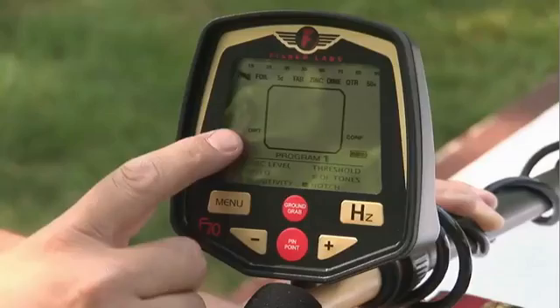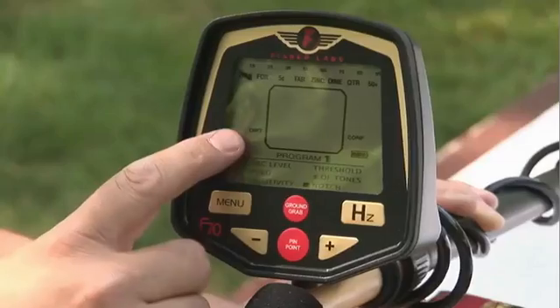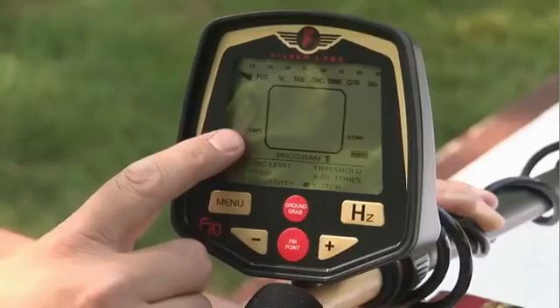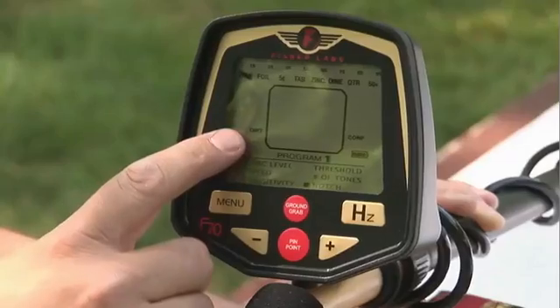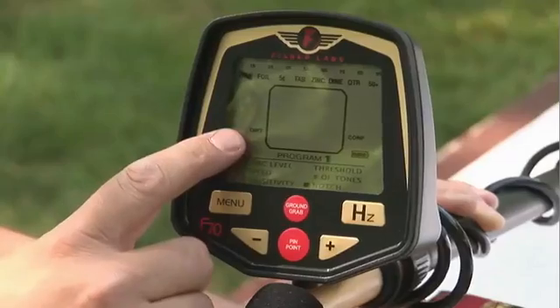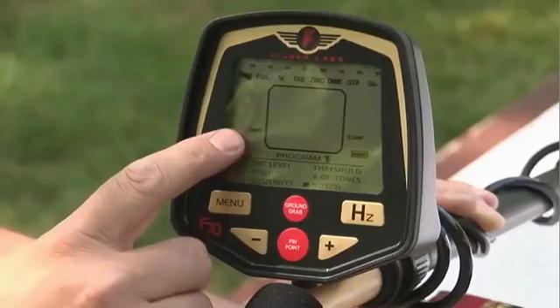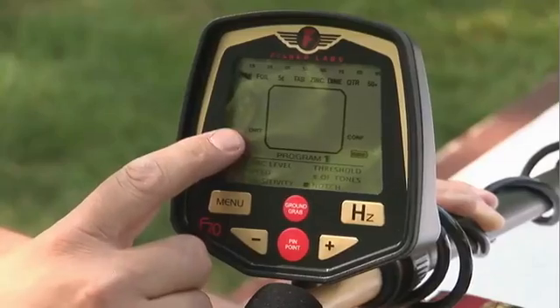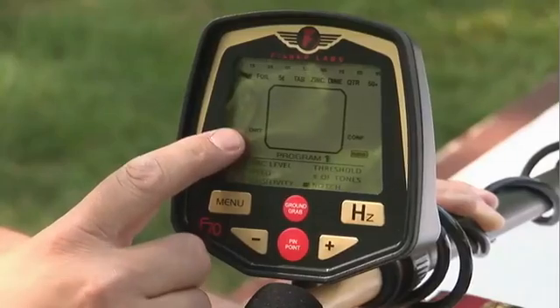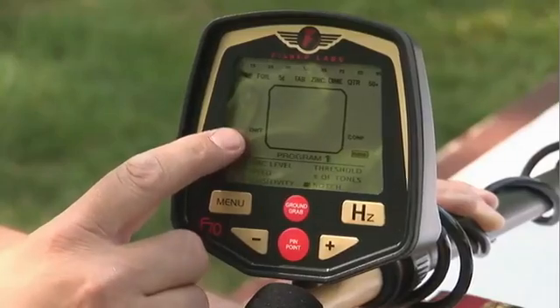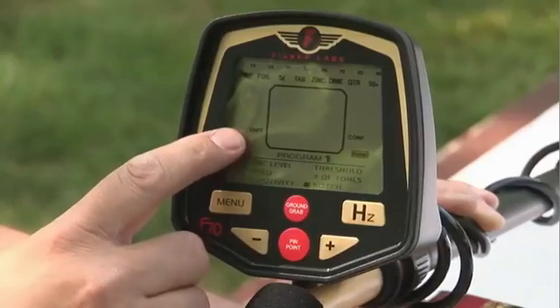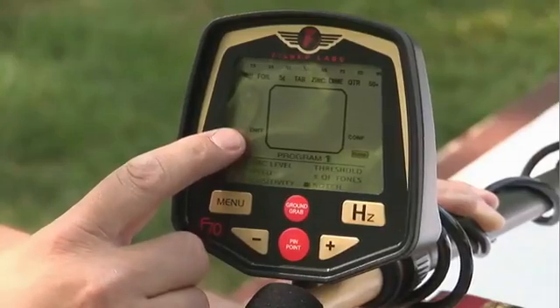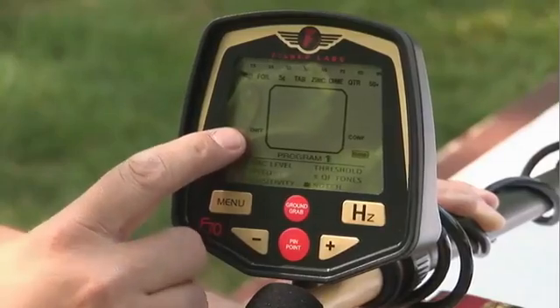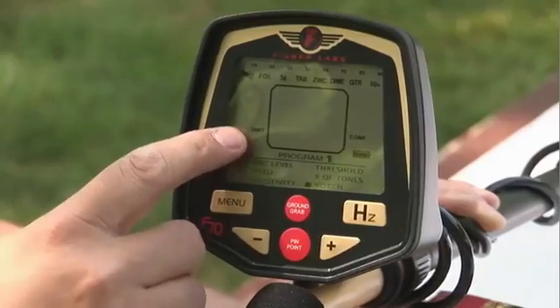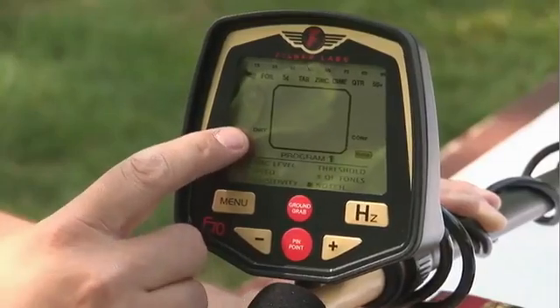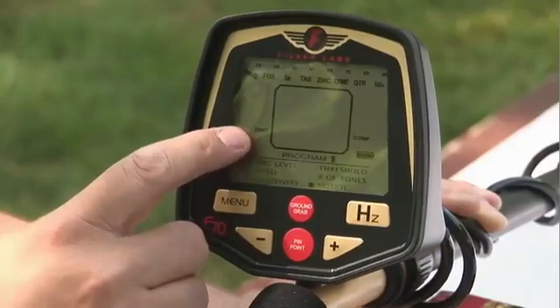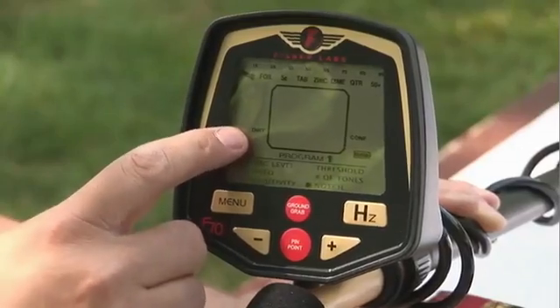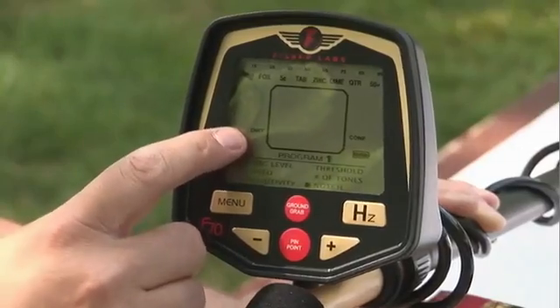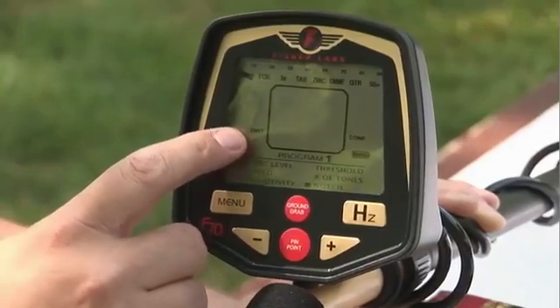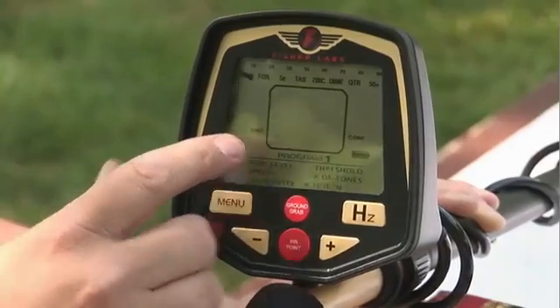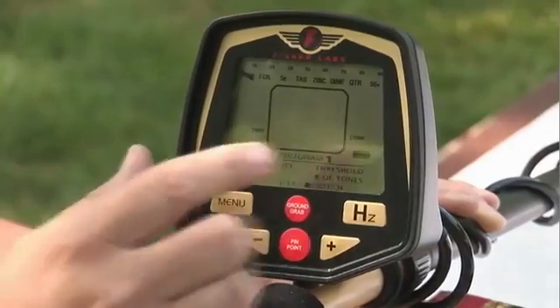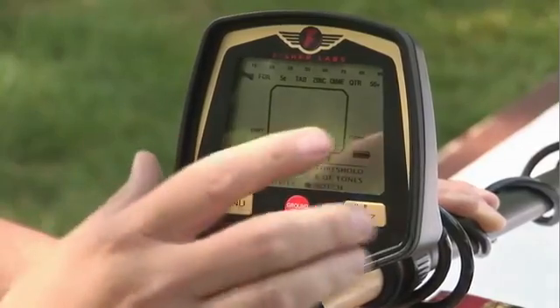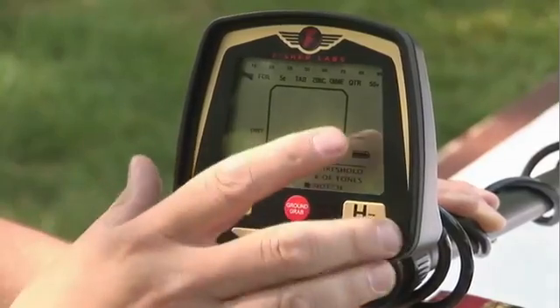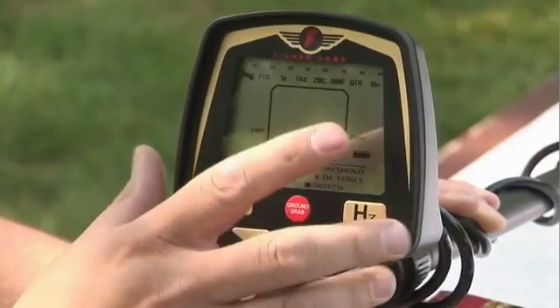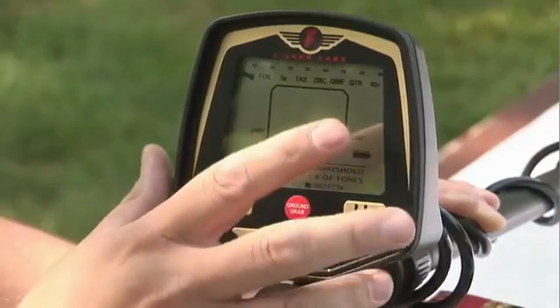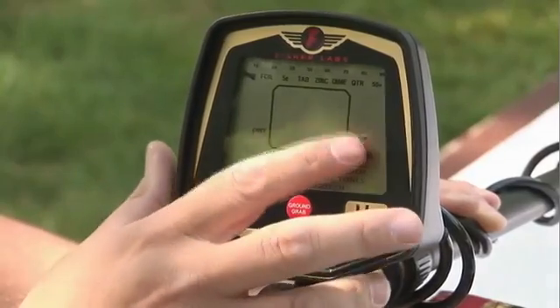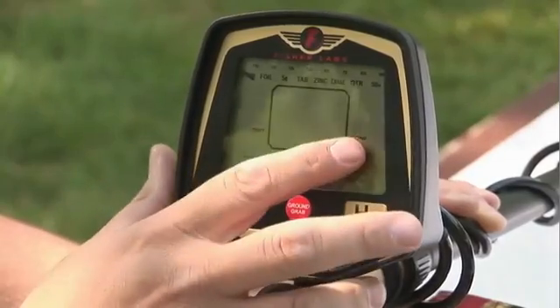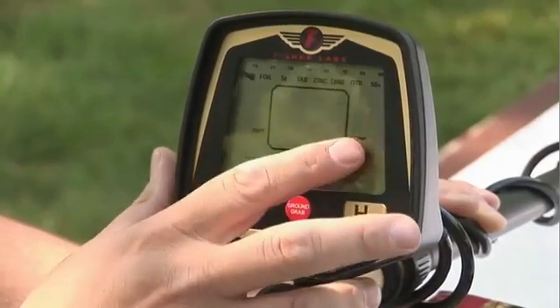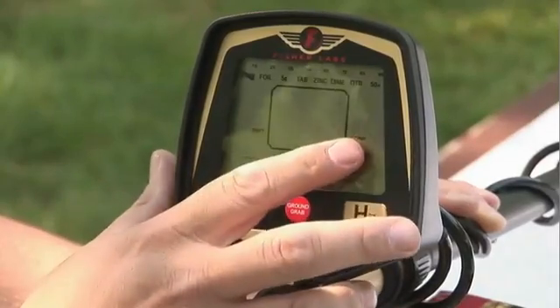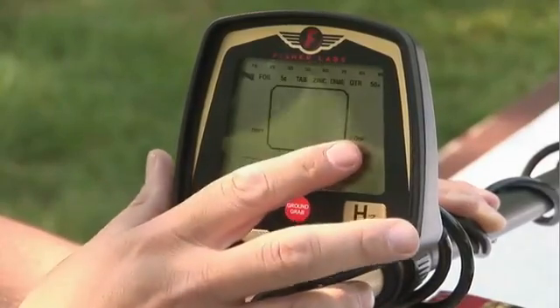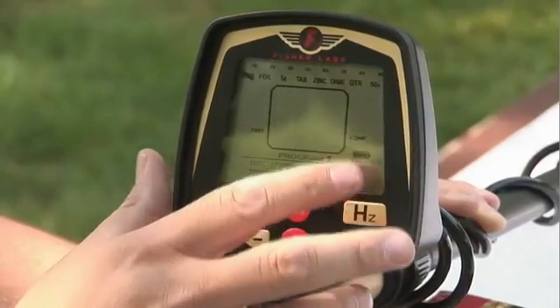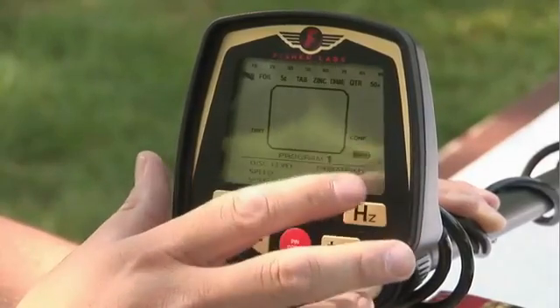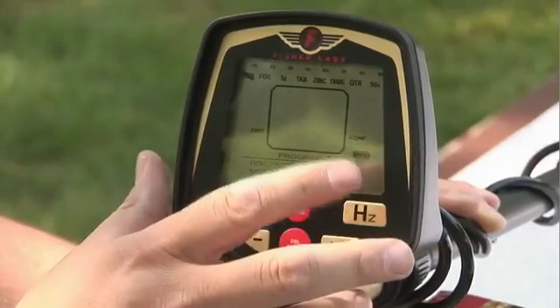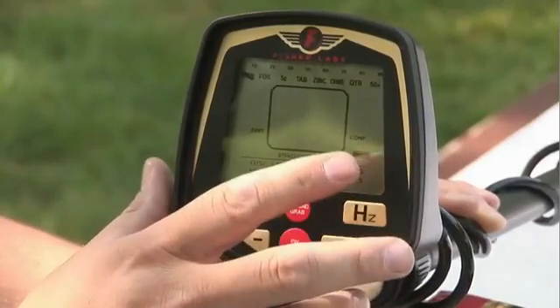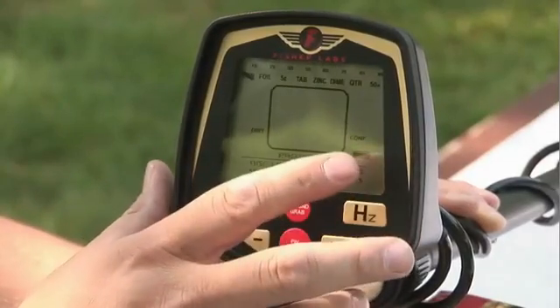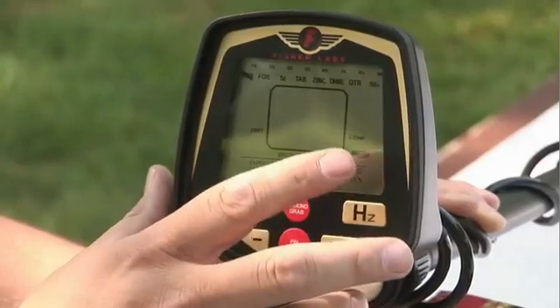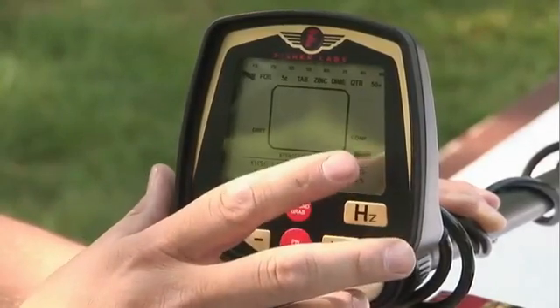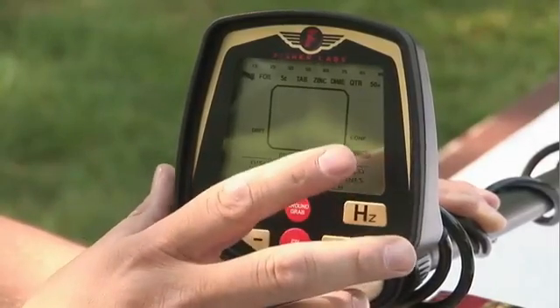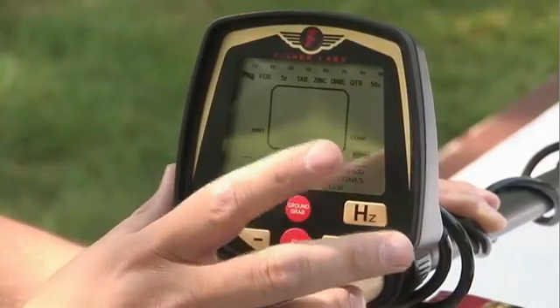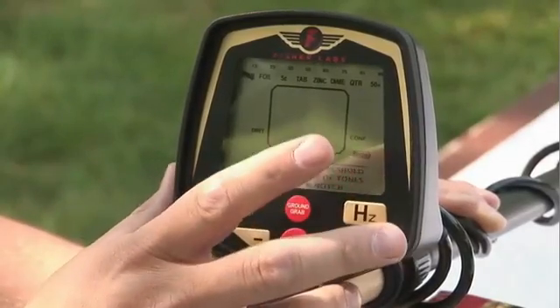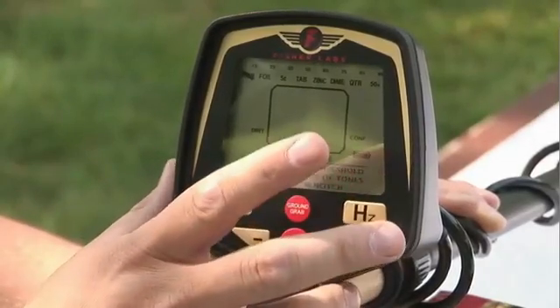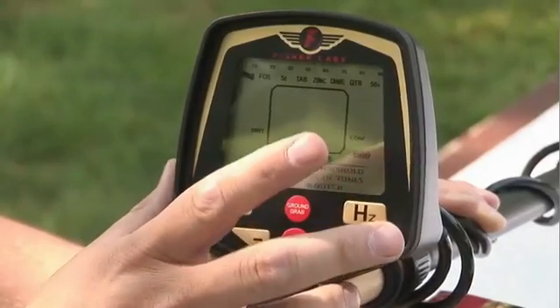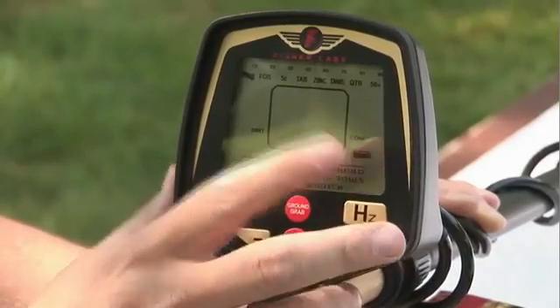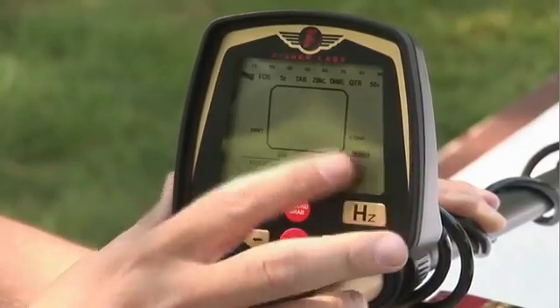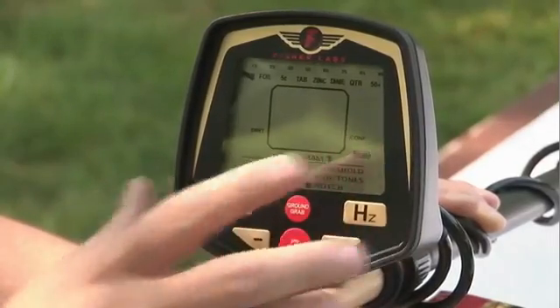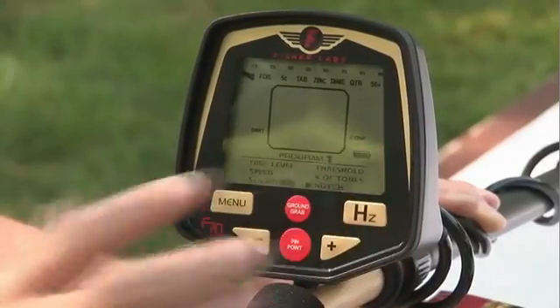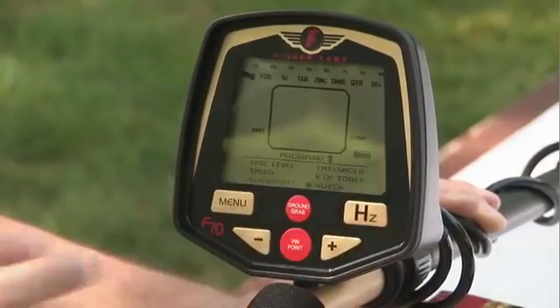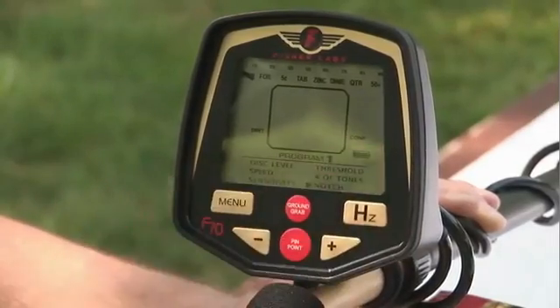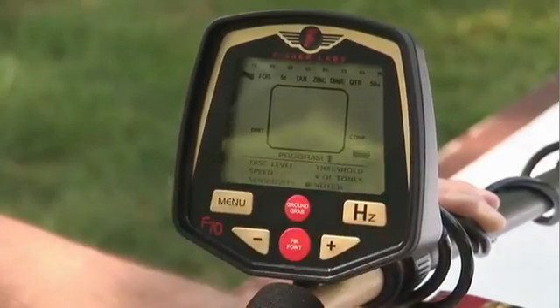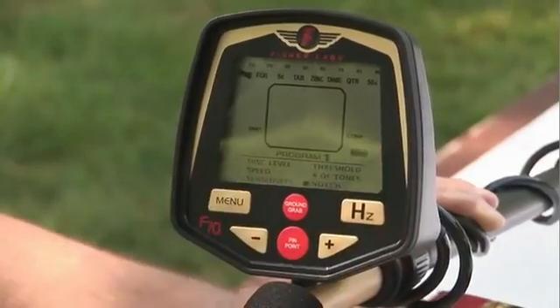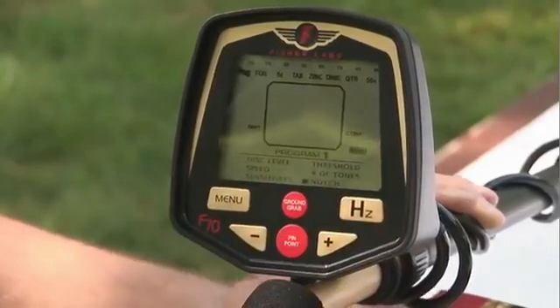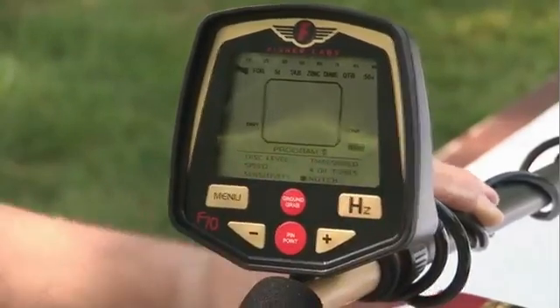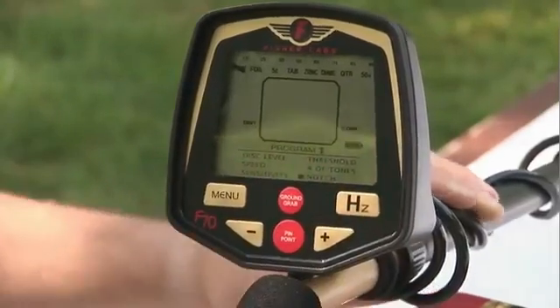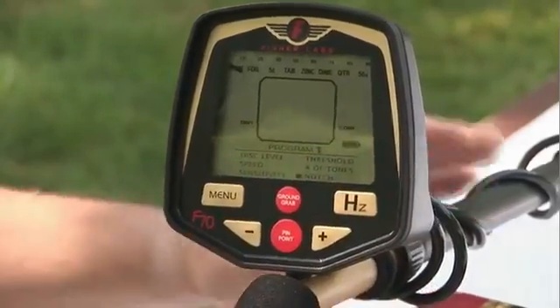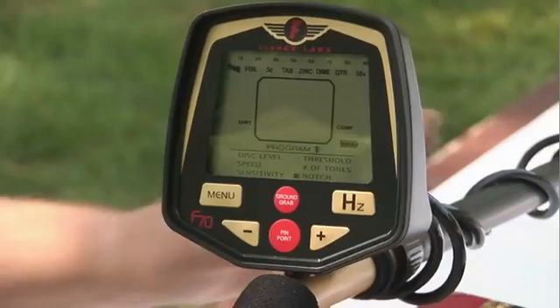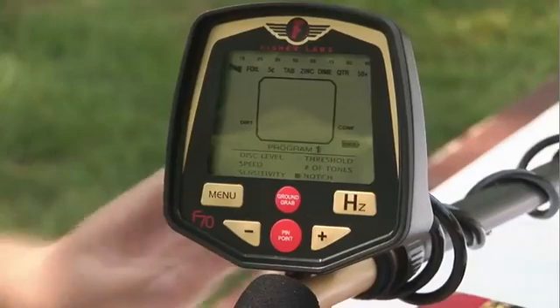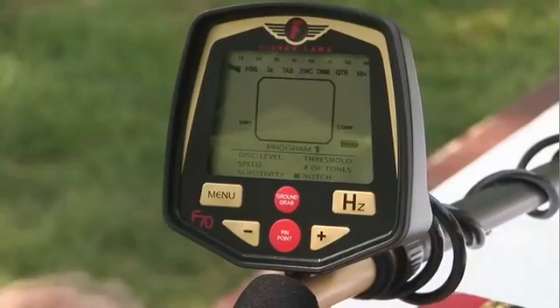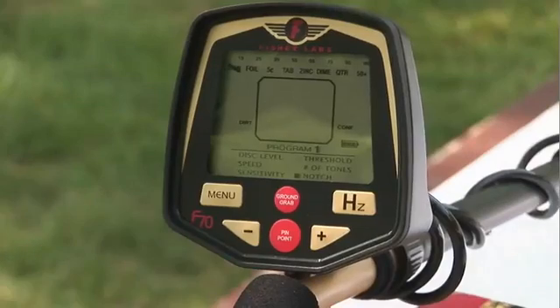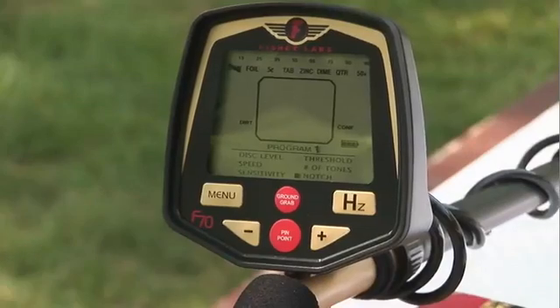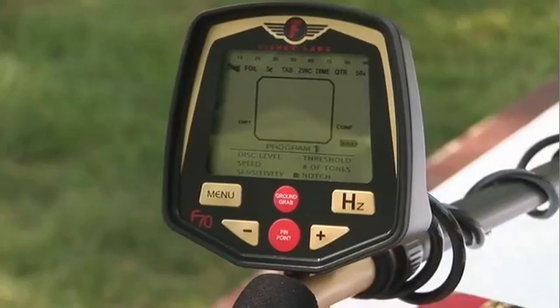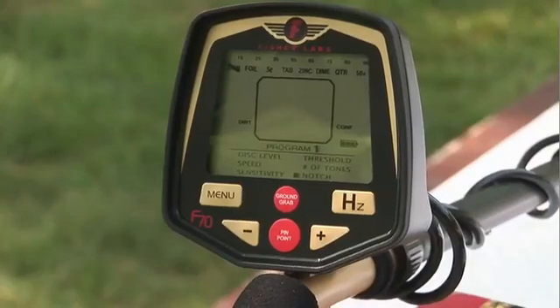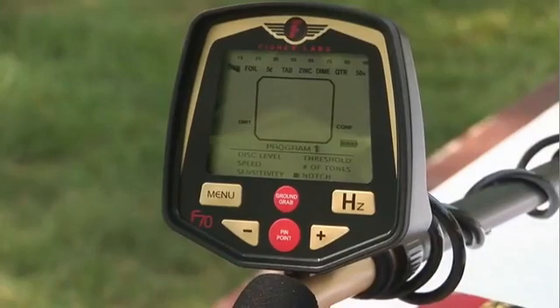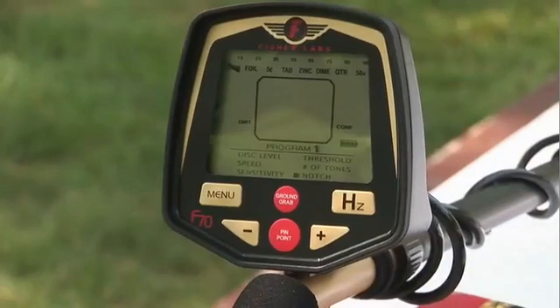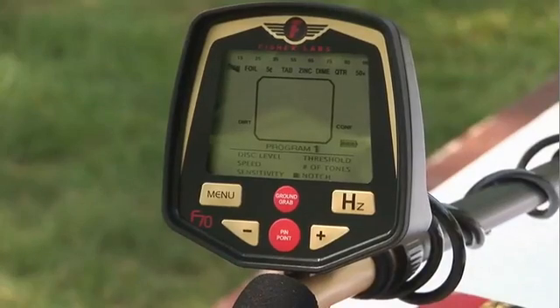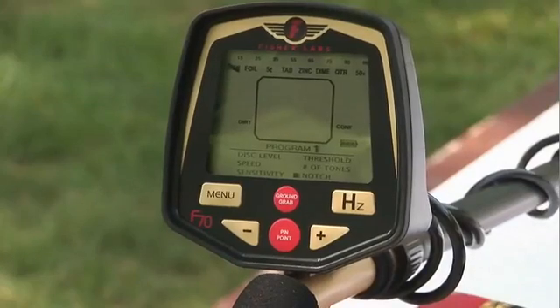On the screen here, we have a dirt readout which lets you know the mineralization in your ground, and a confidence meter, as well as a battery indicator.